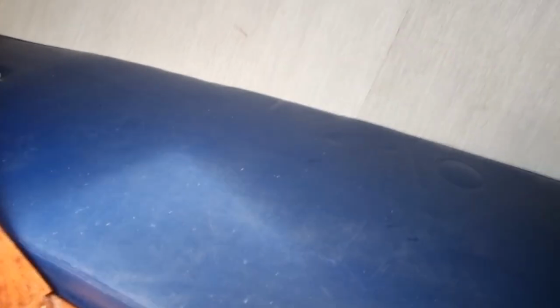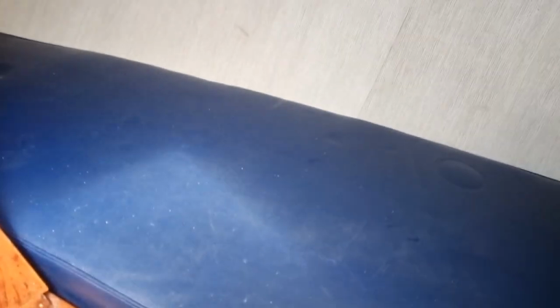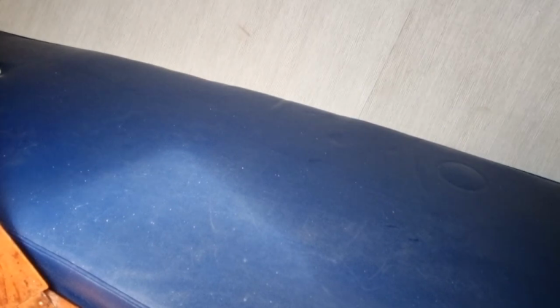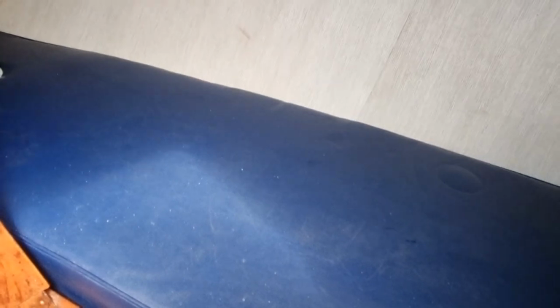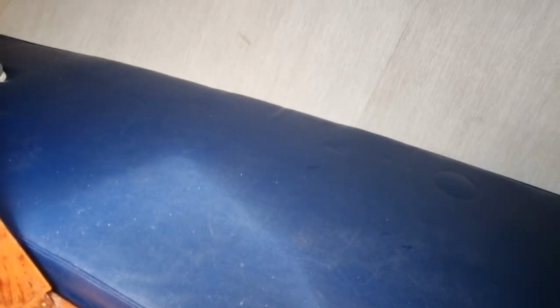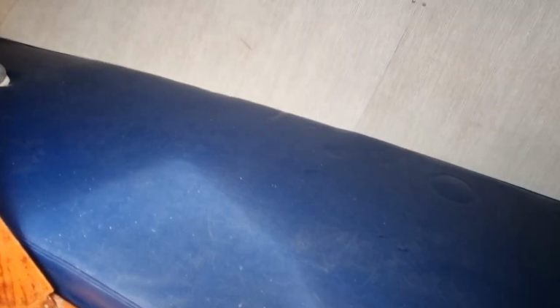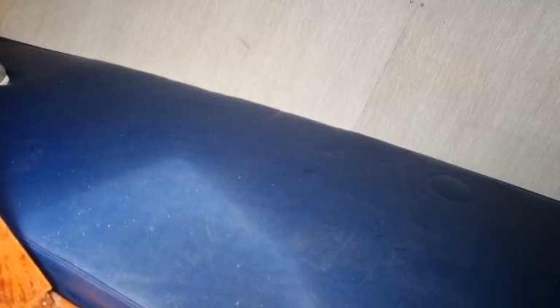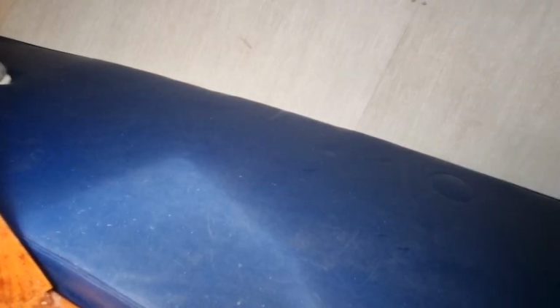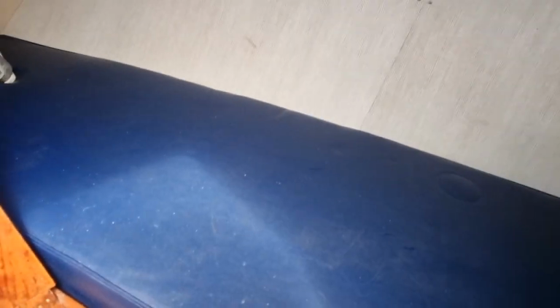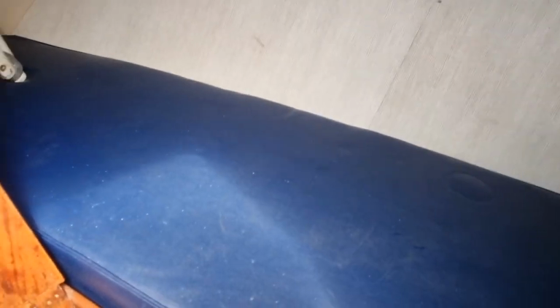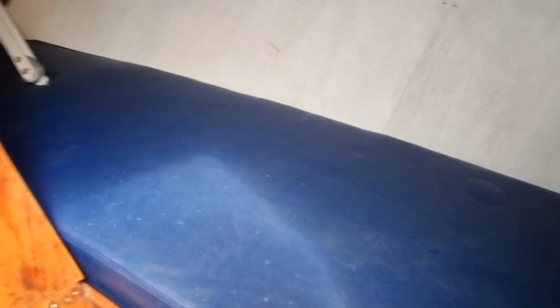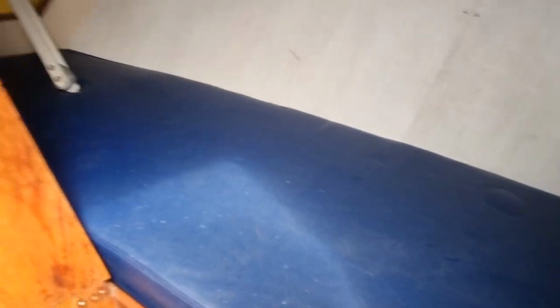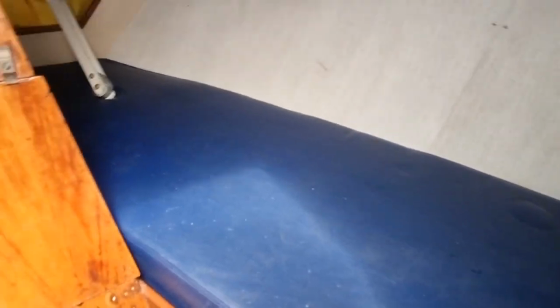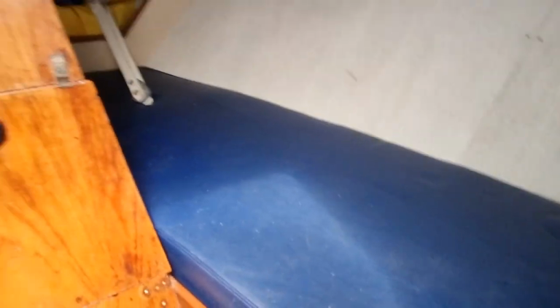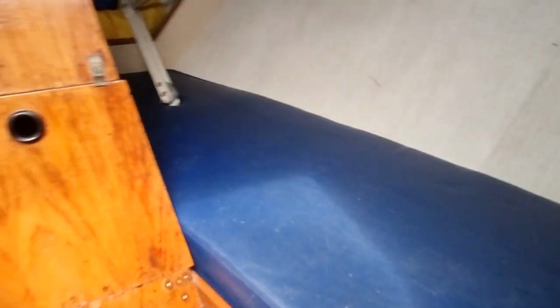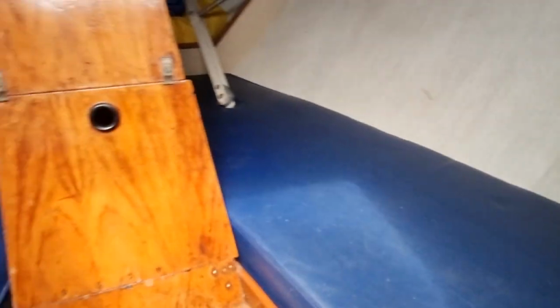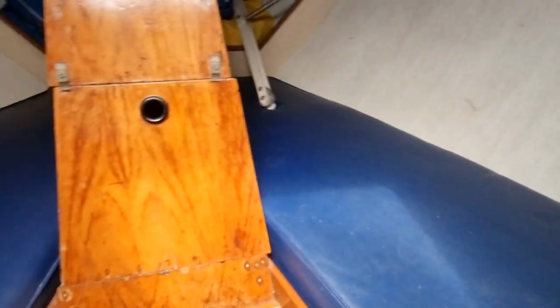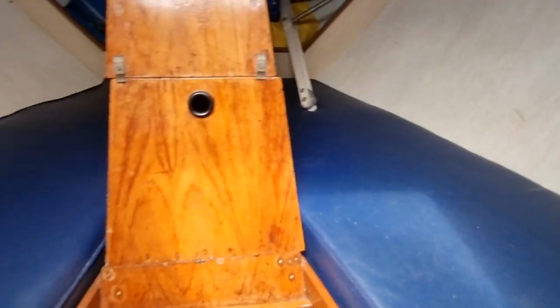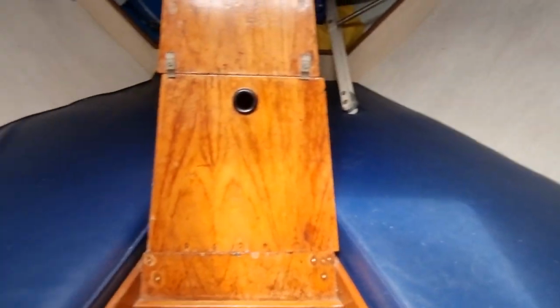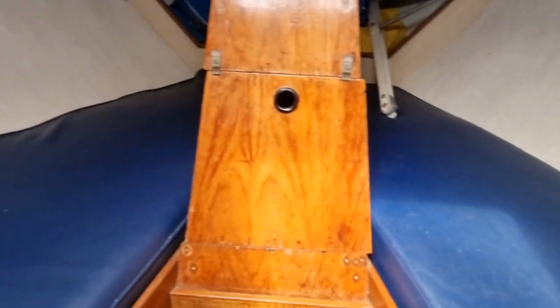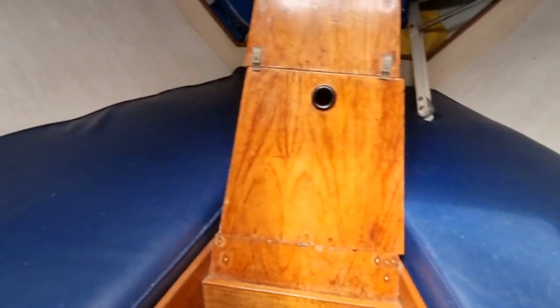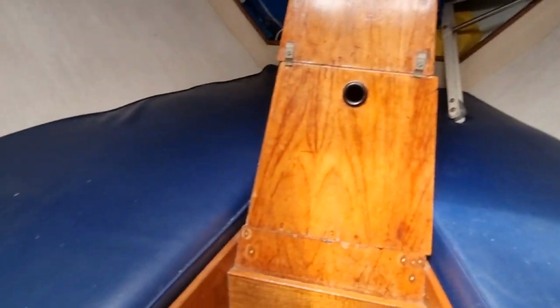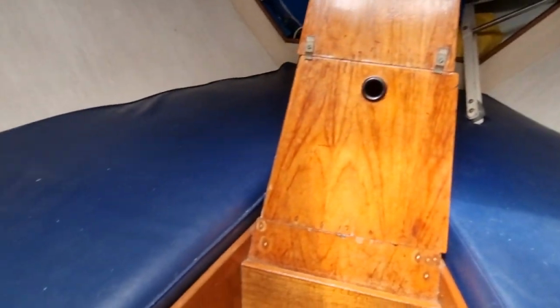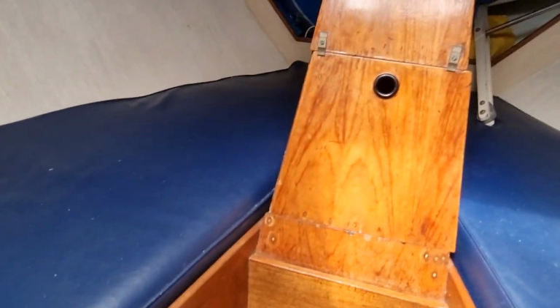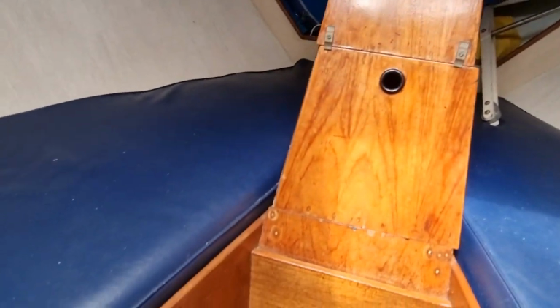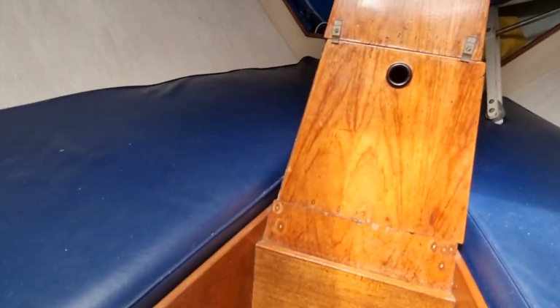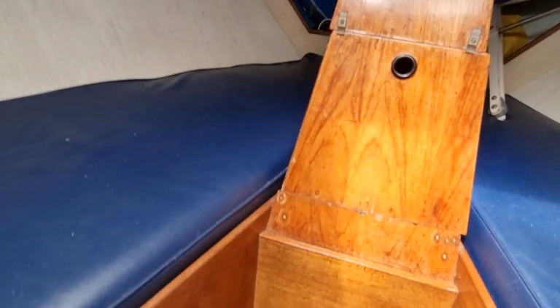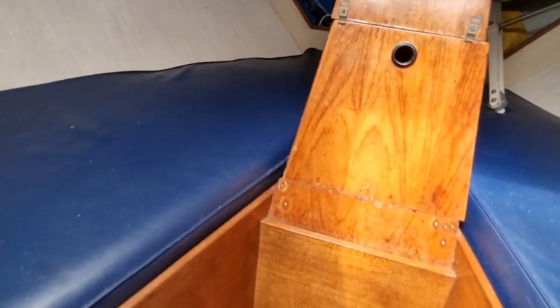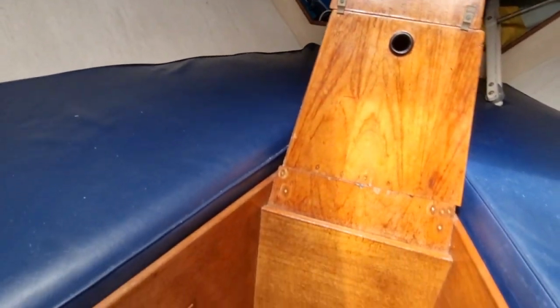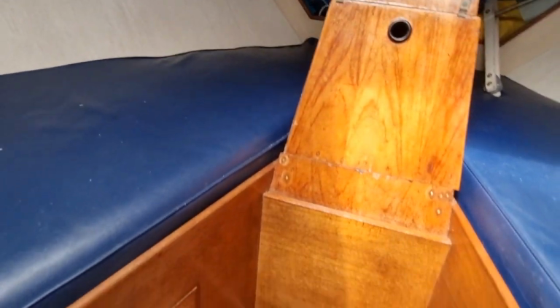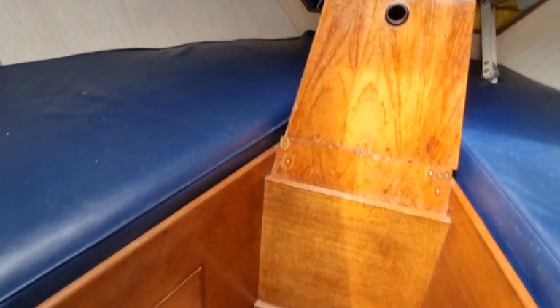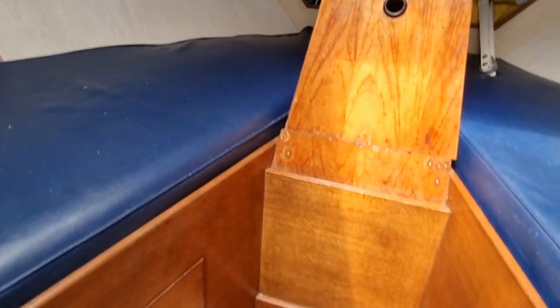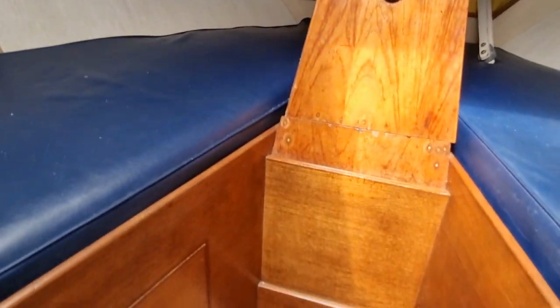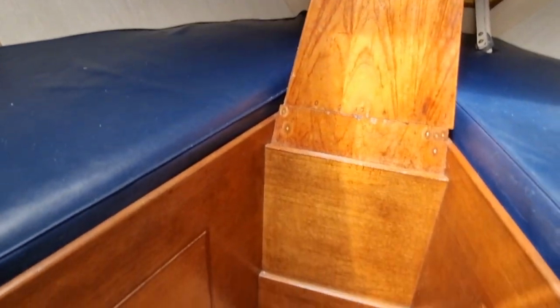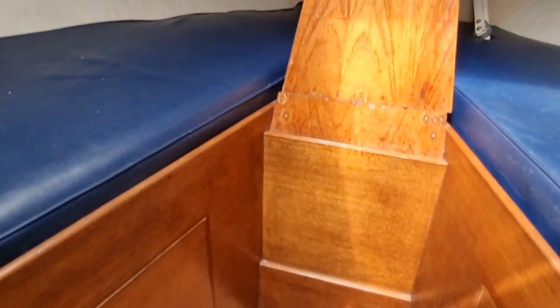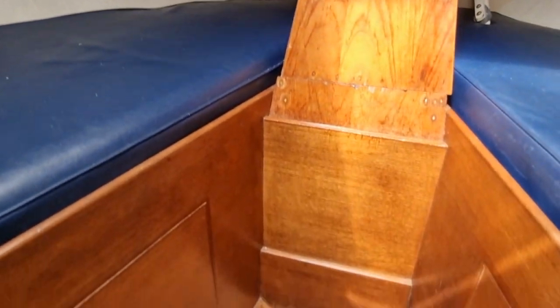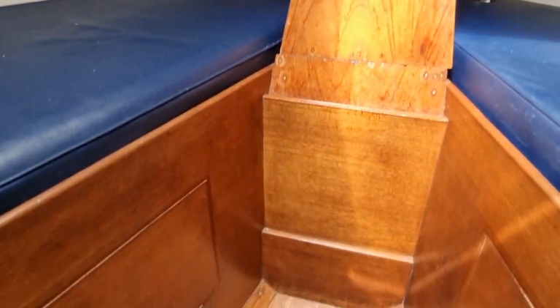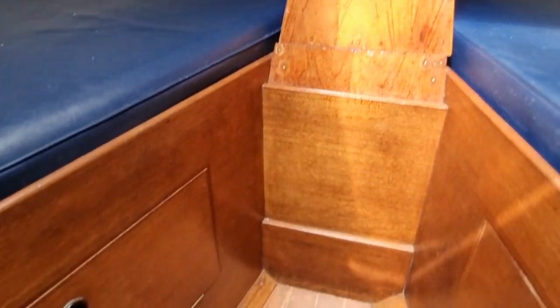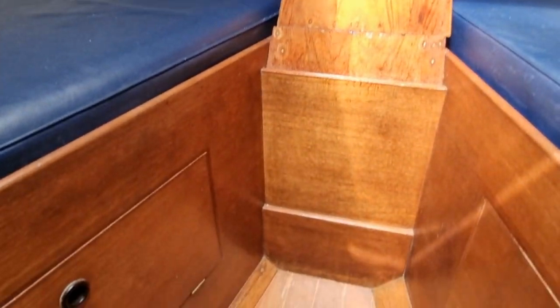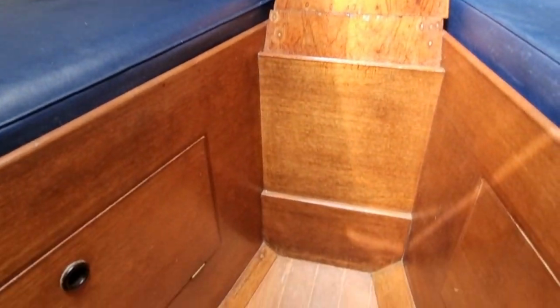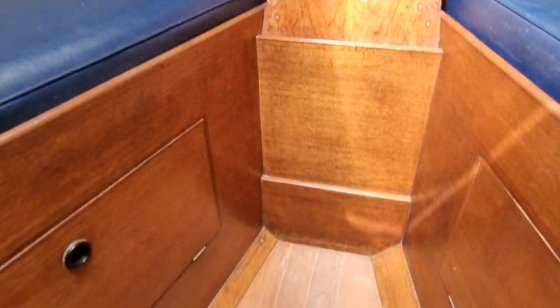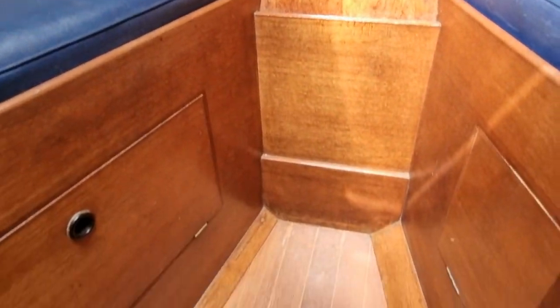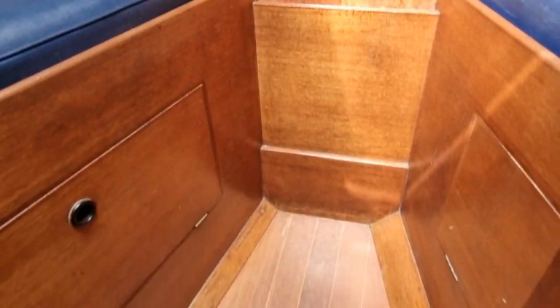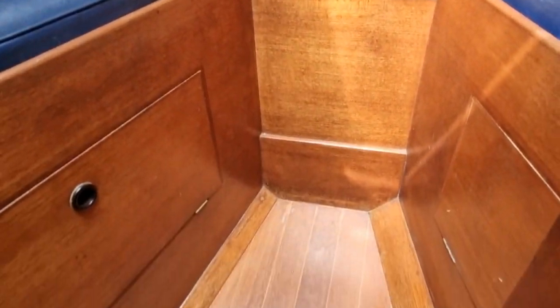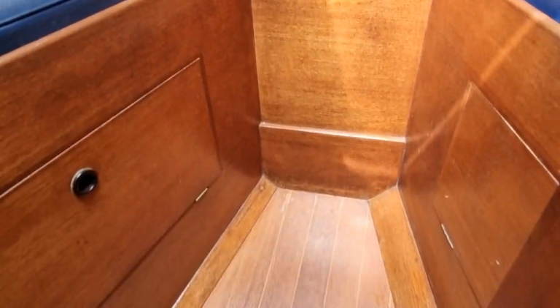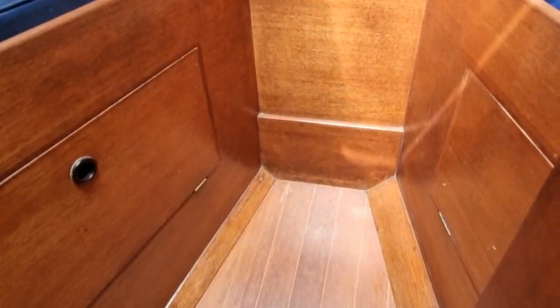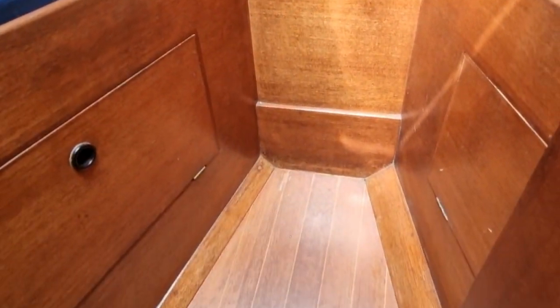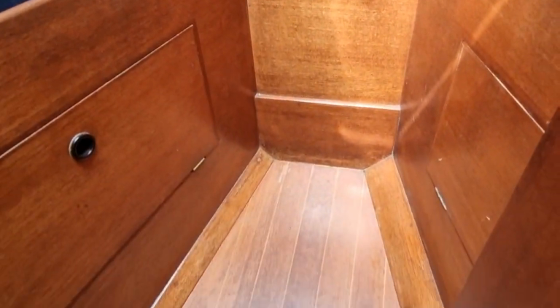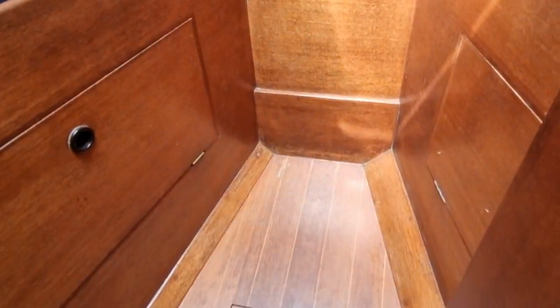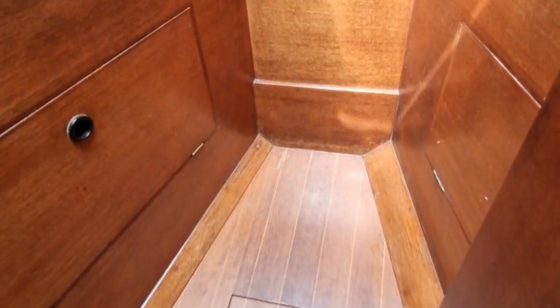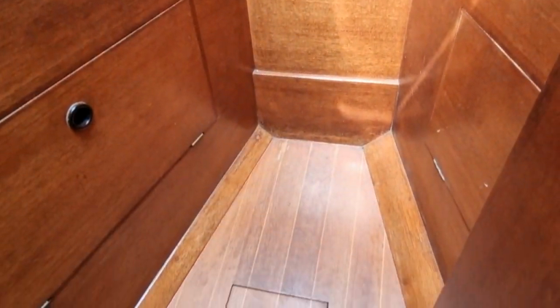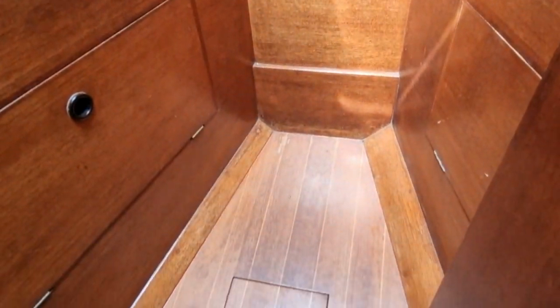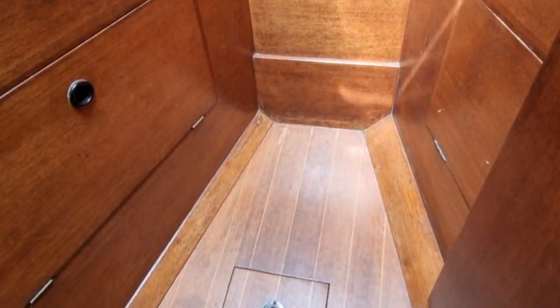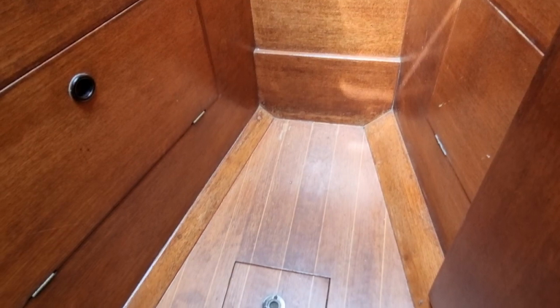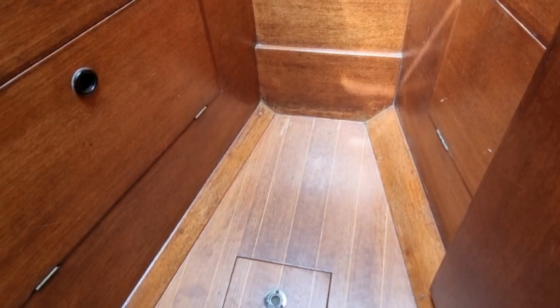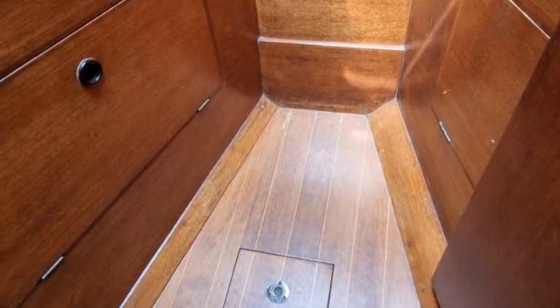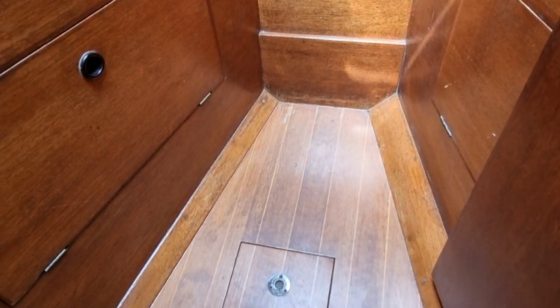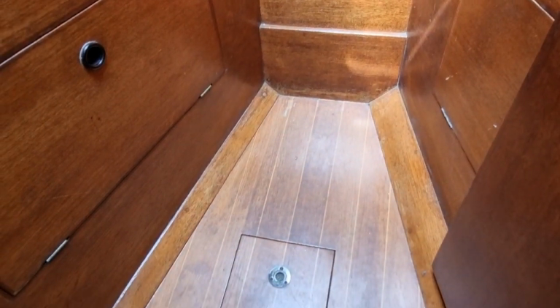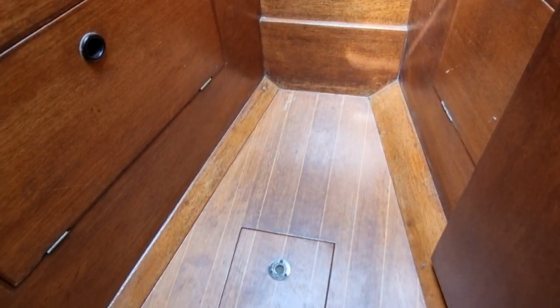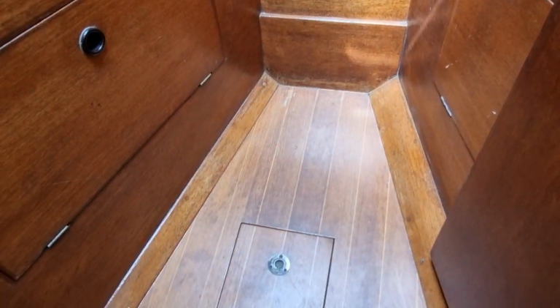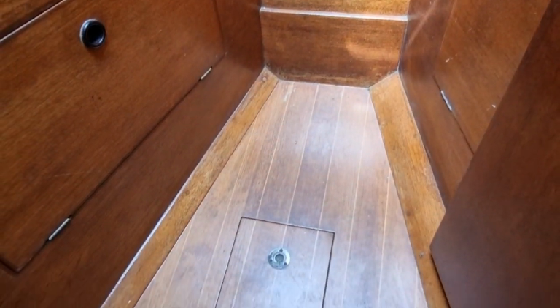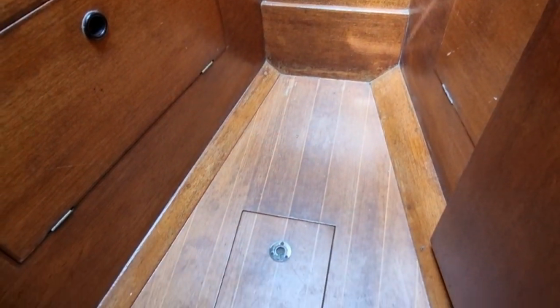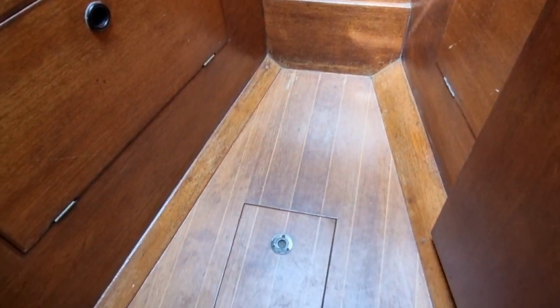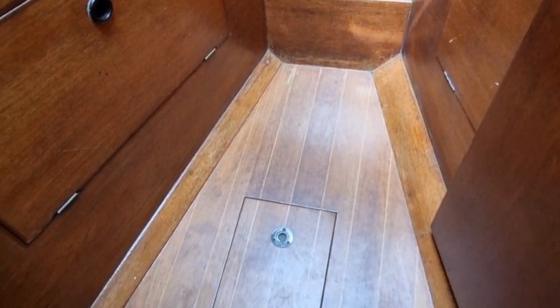So a nice twin berth, with lovely woodwork throughout this vessel.